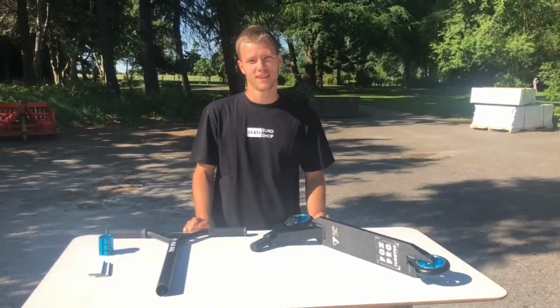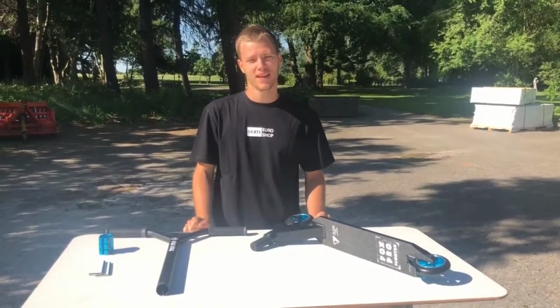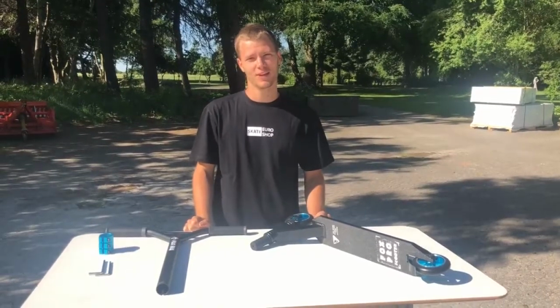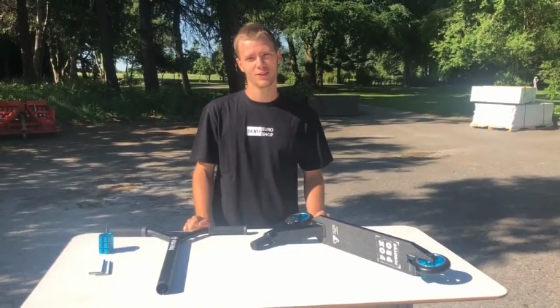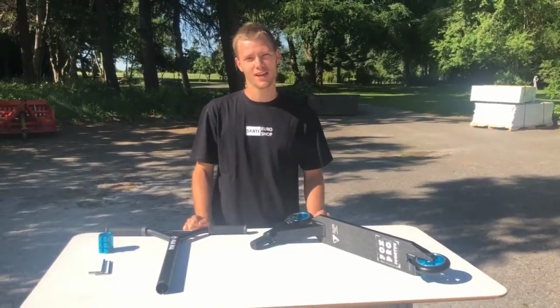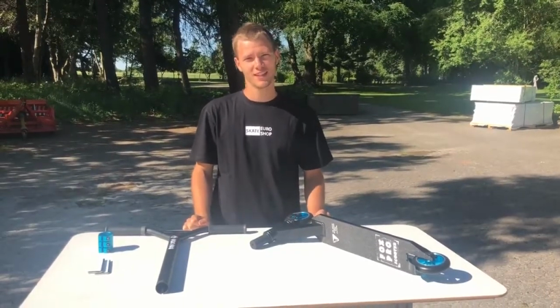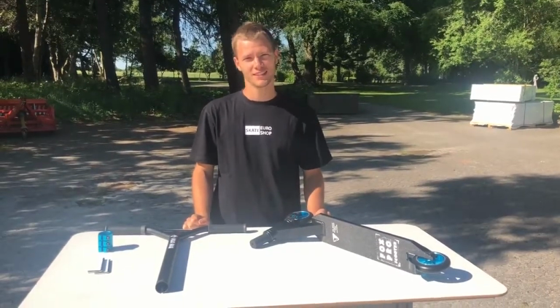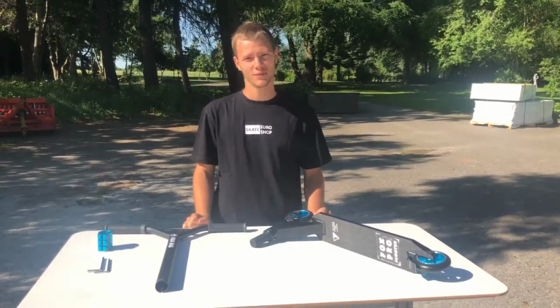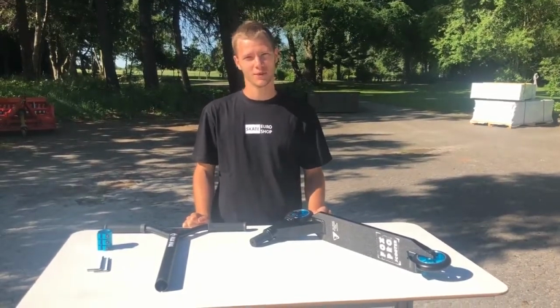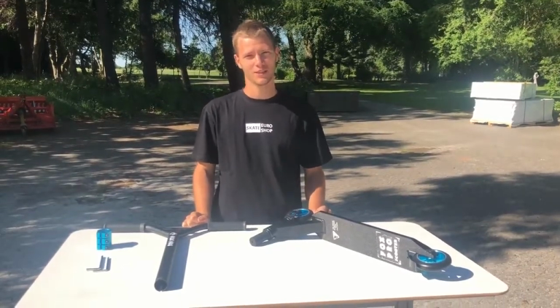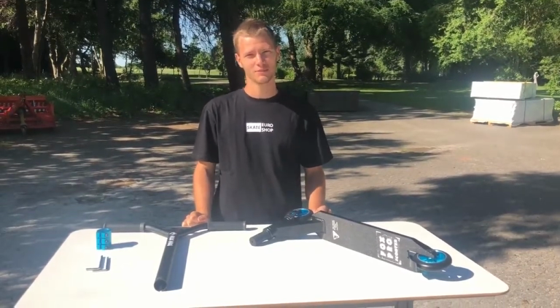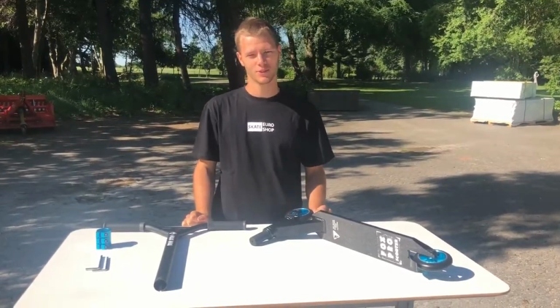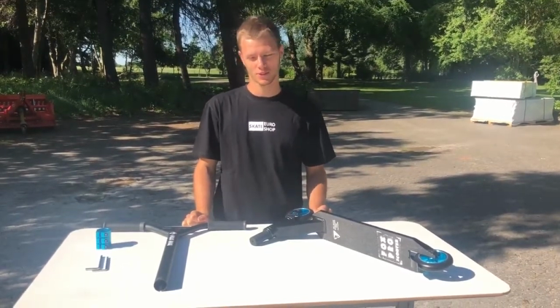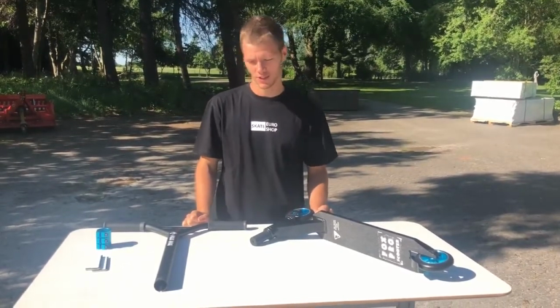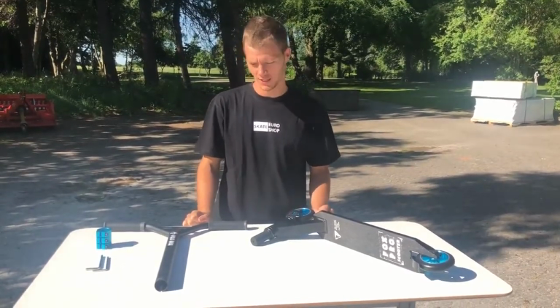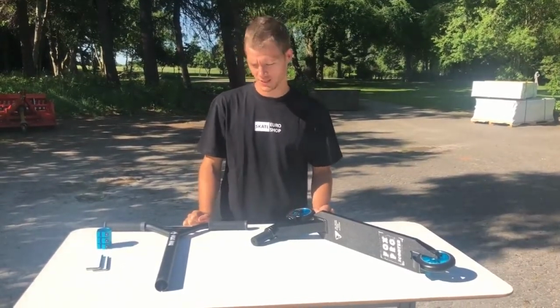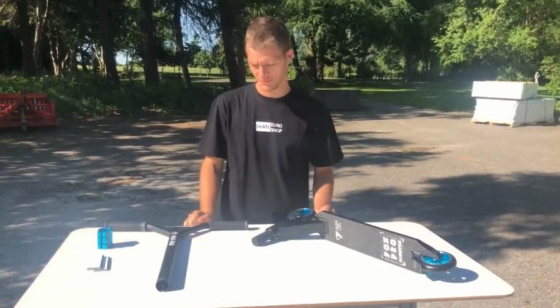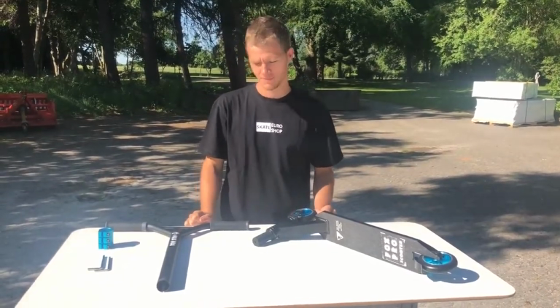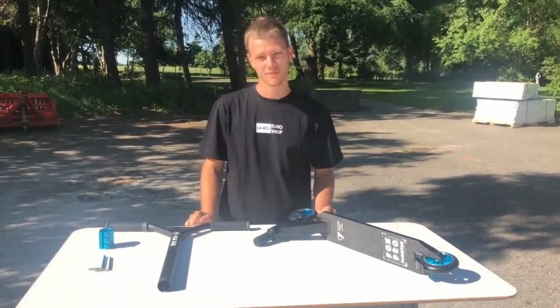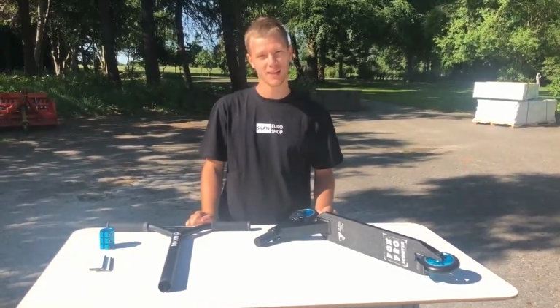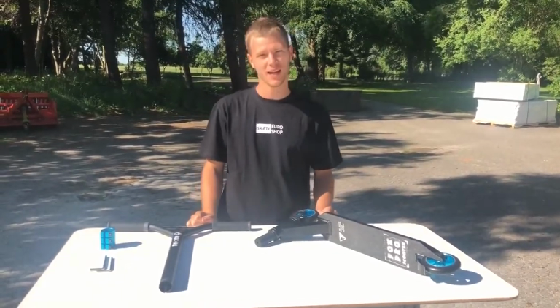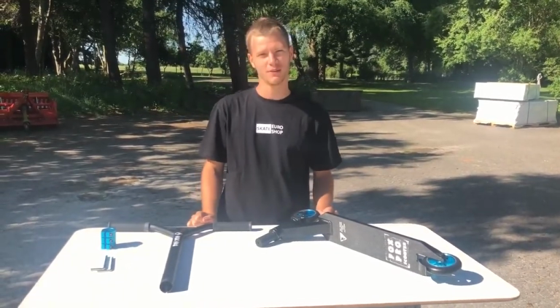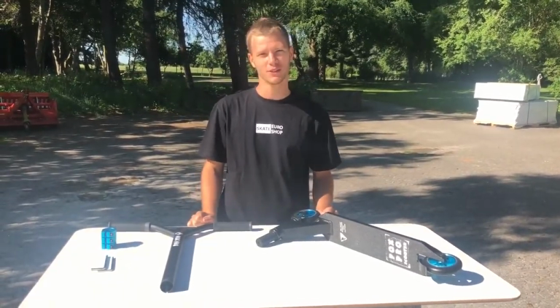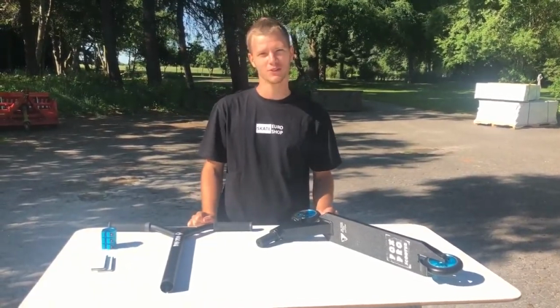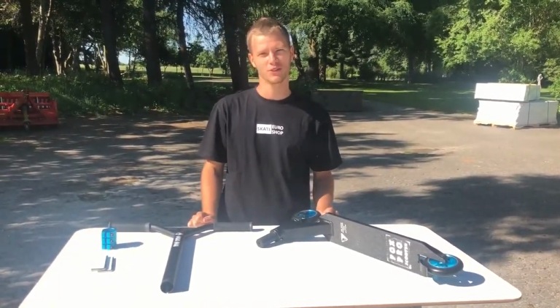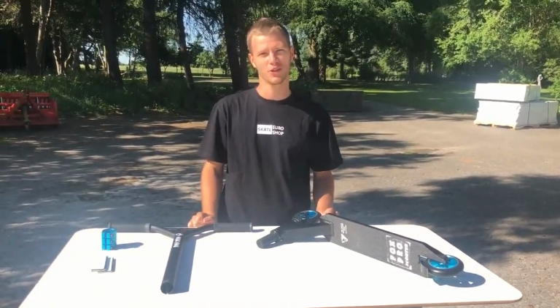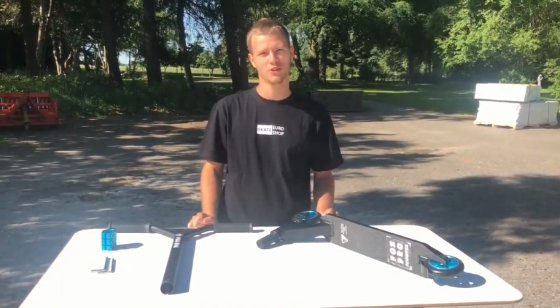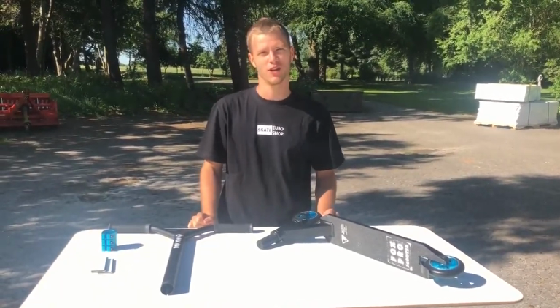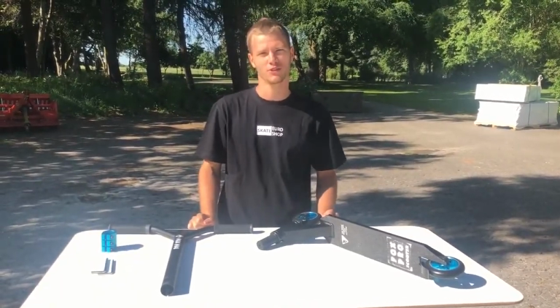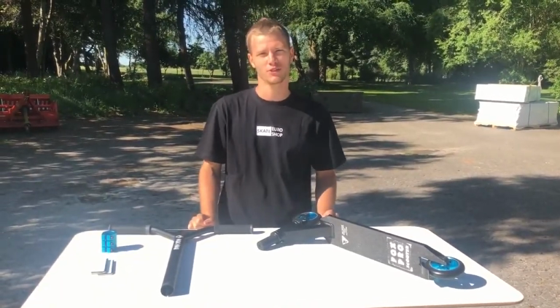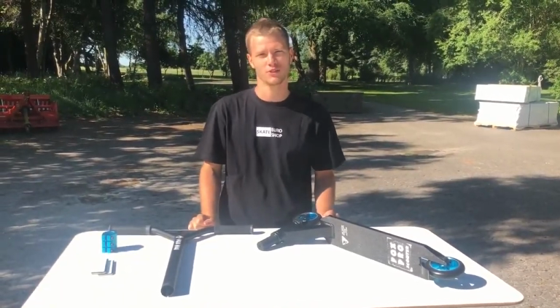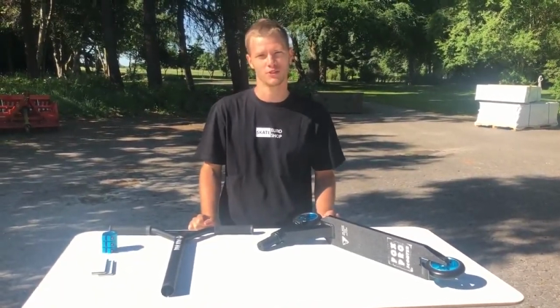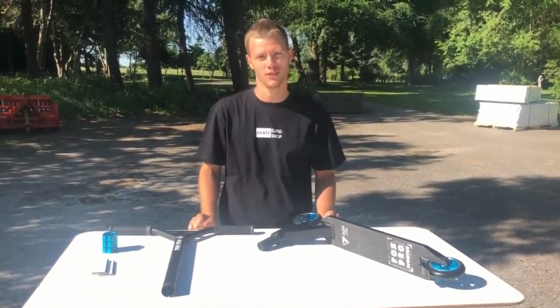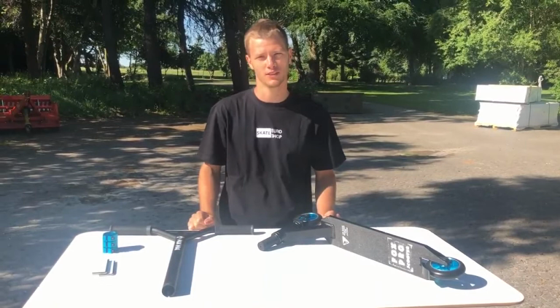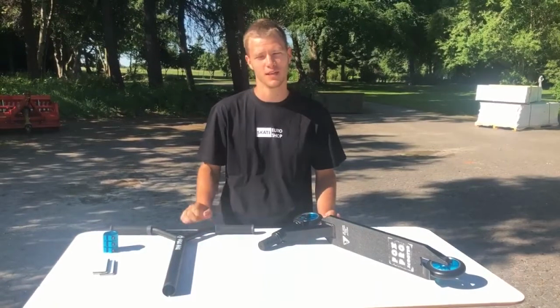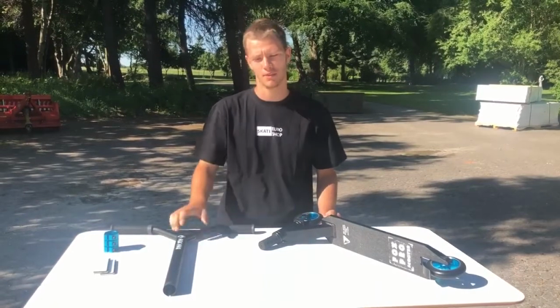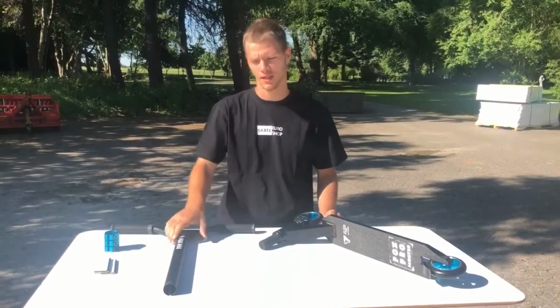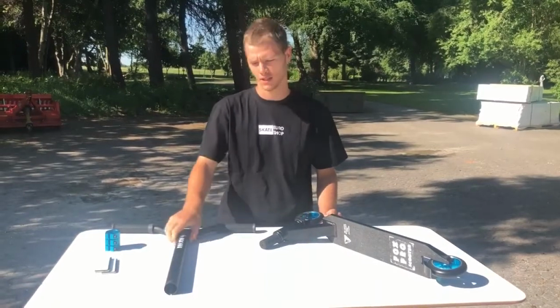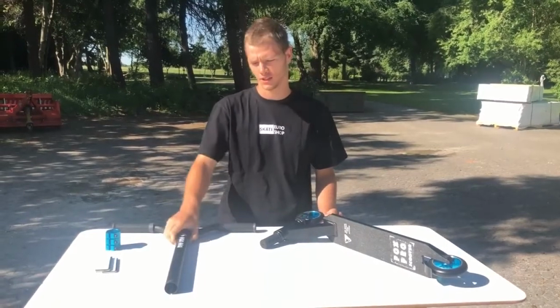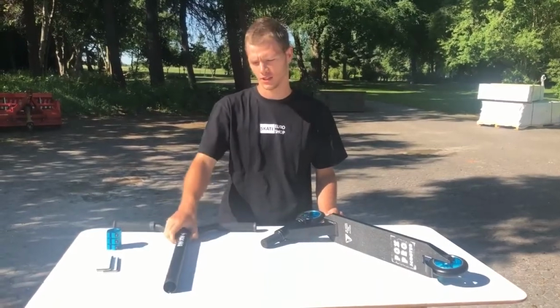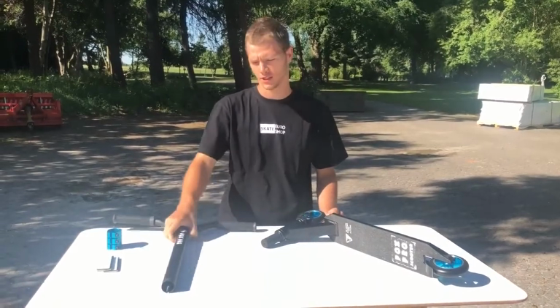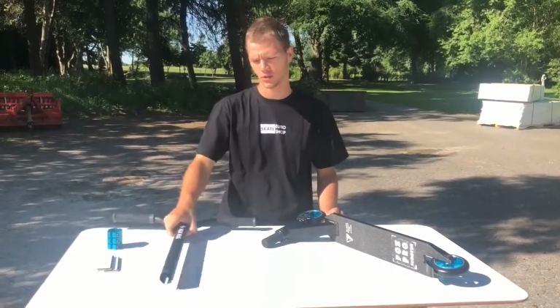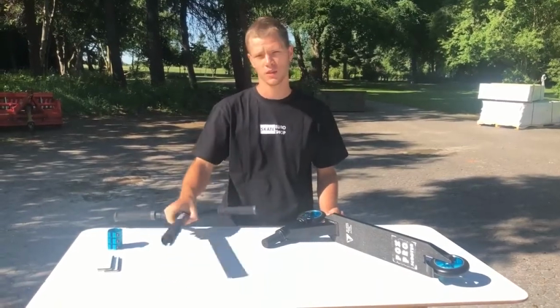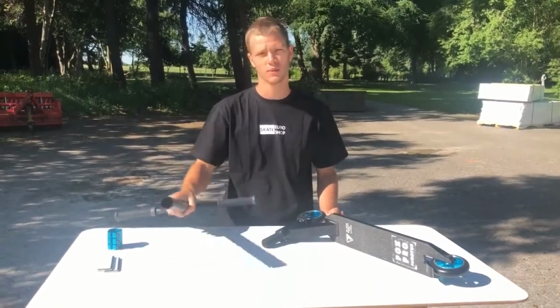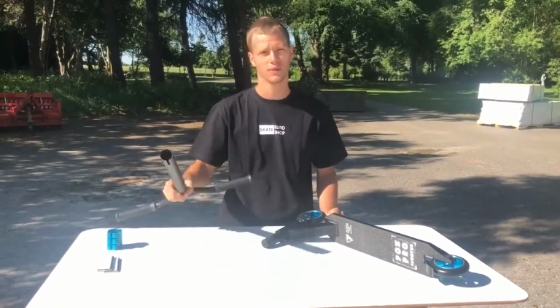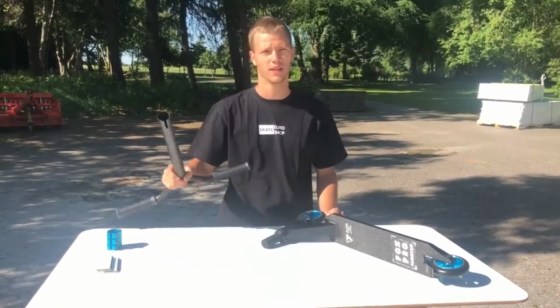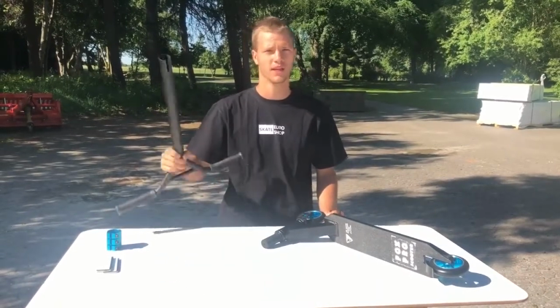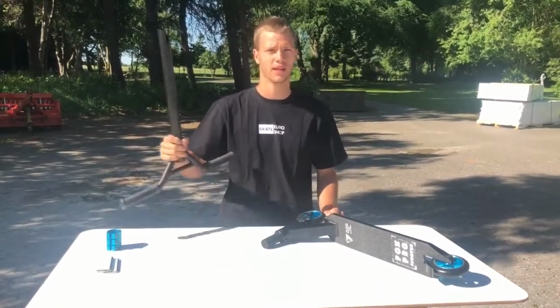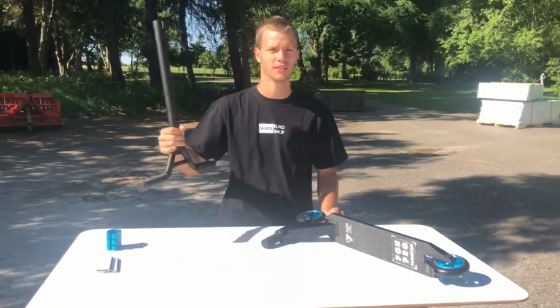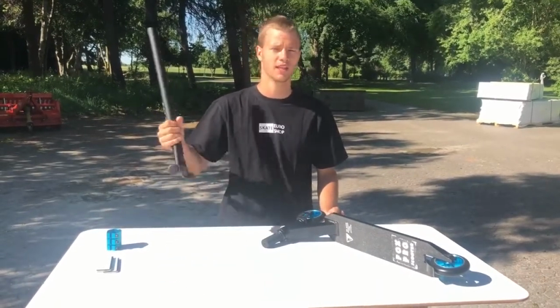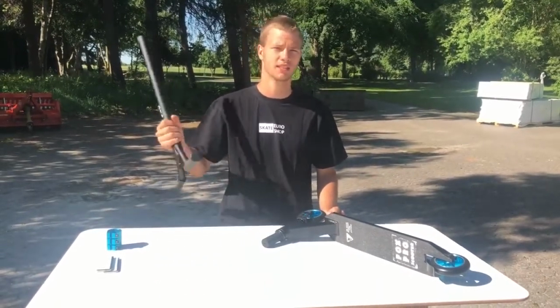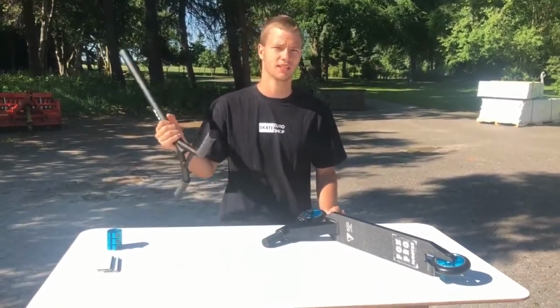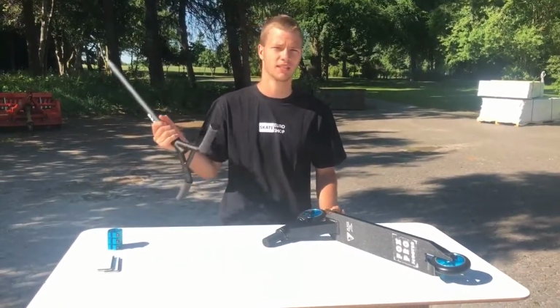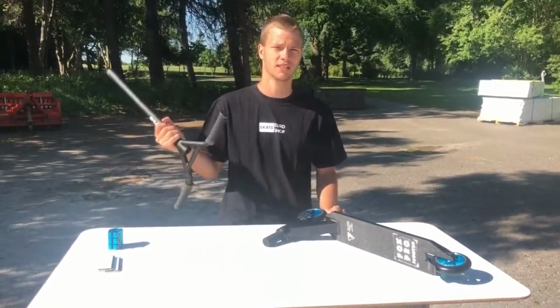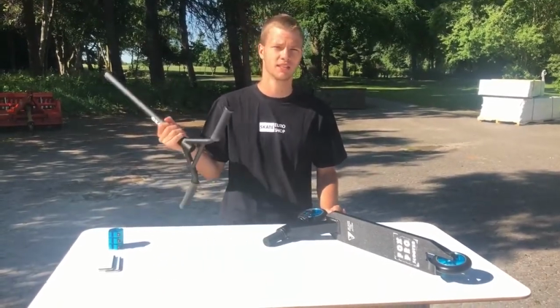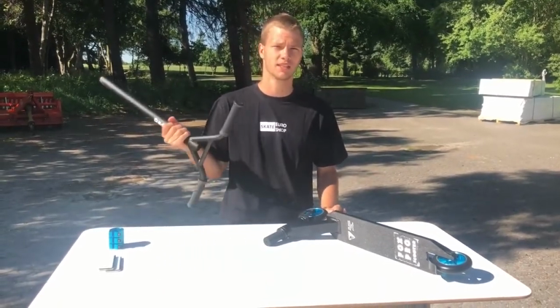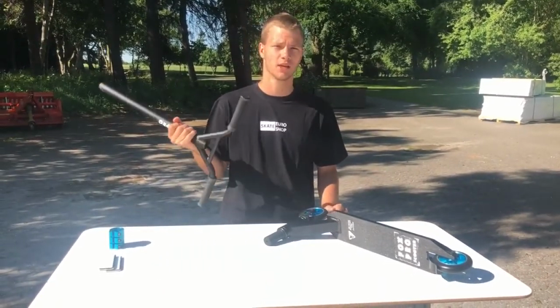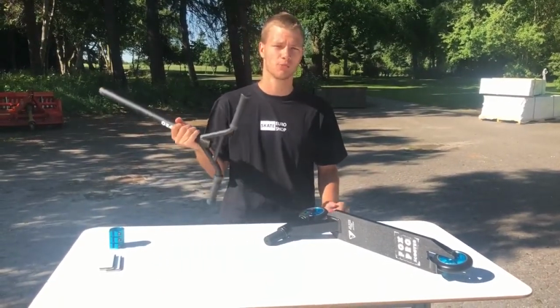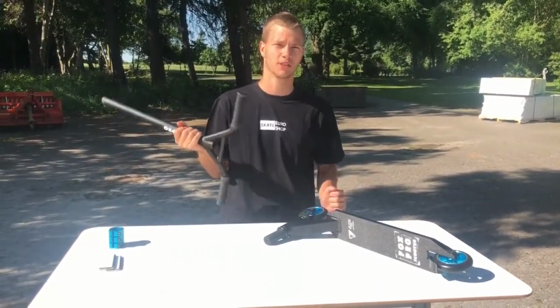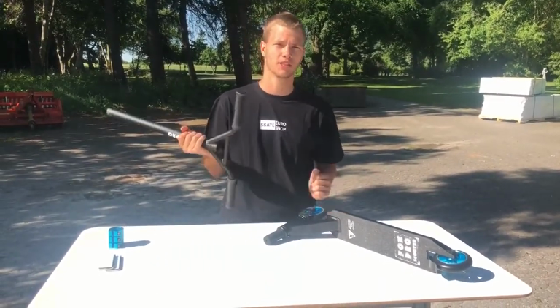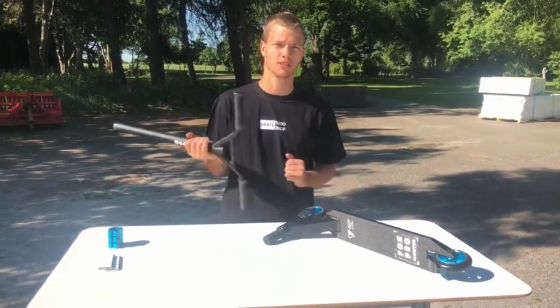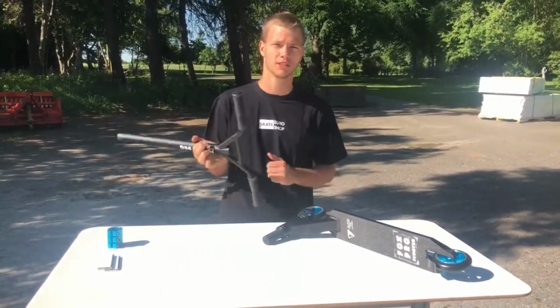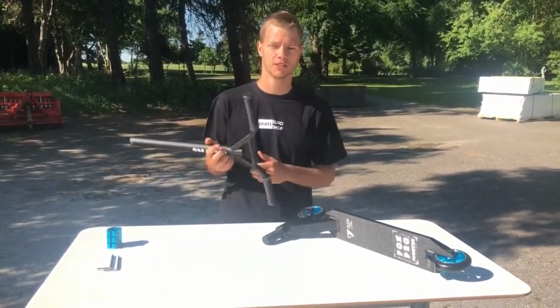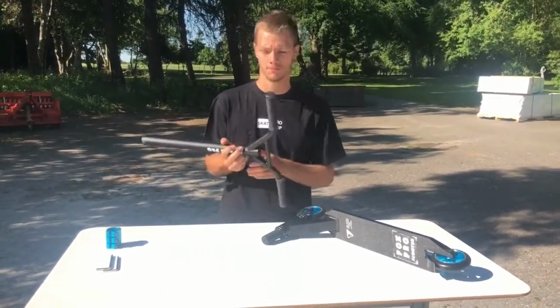Hello guys and welcome to Eoskate Shop. I want to show you how to assemble a stunt scooter with an HIC compression system.